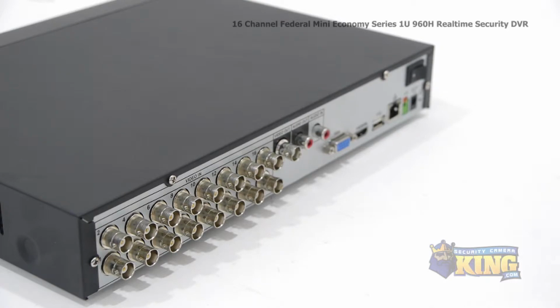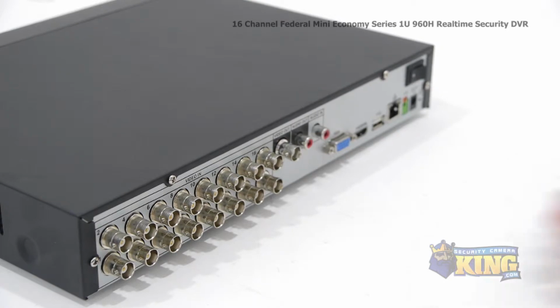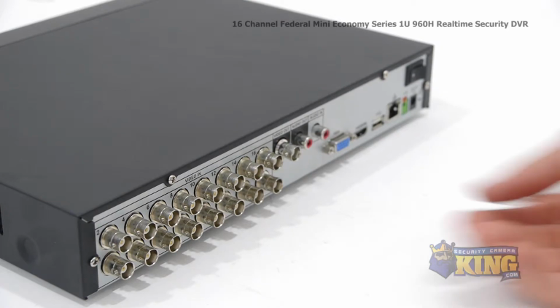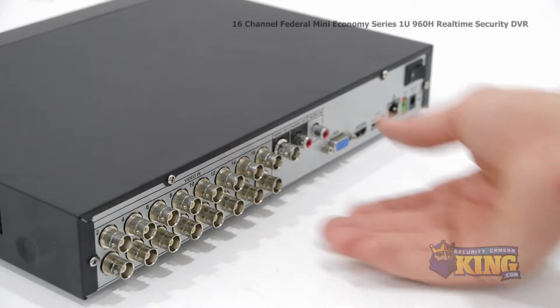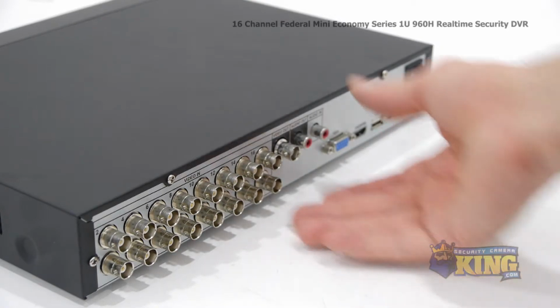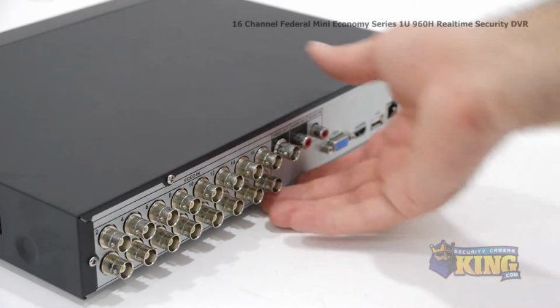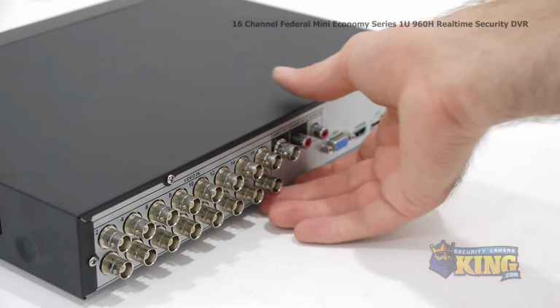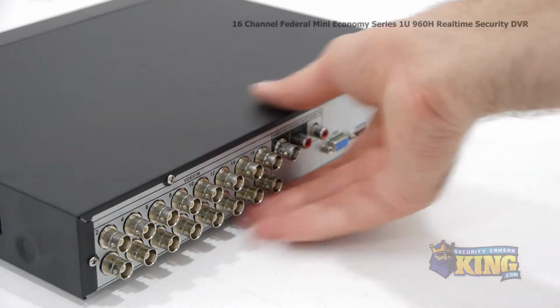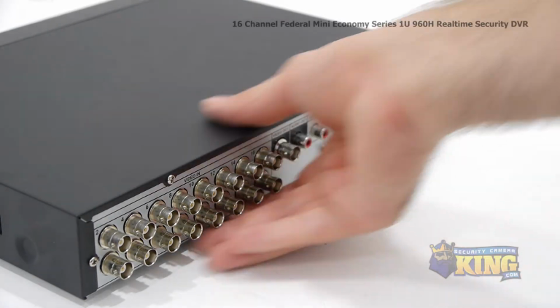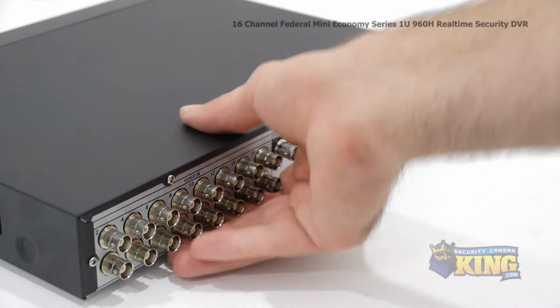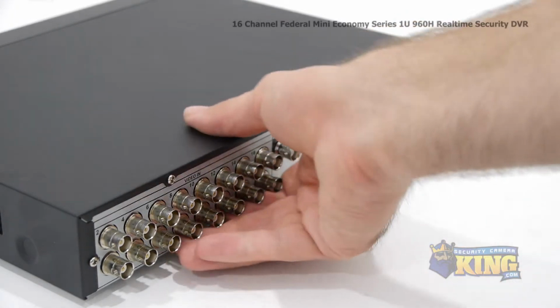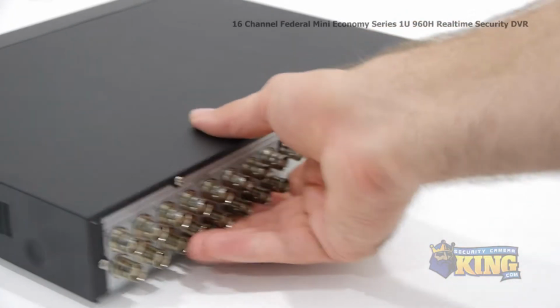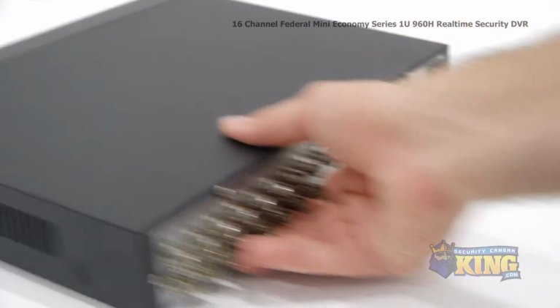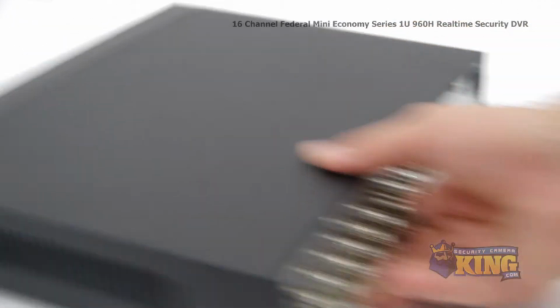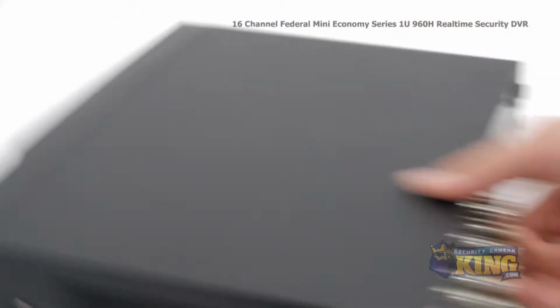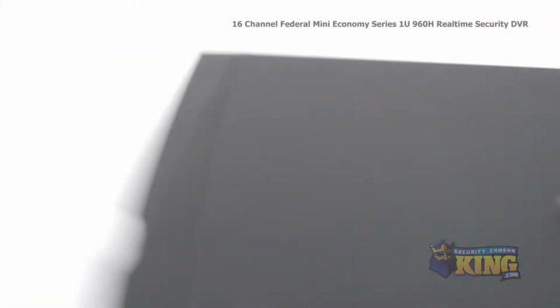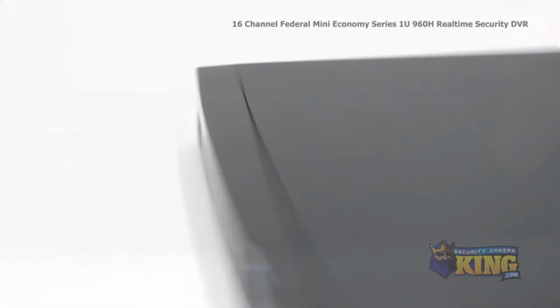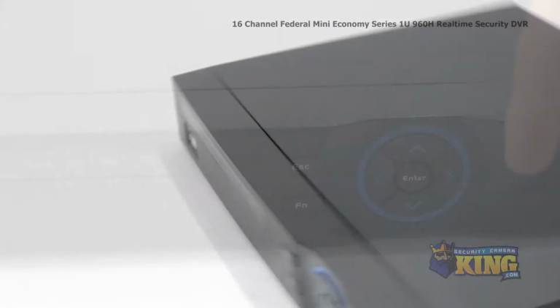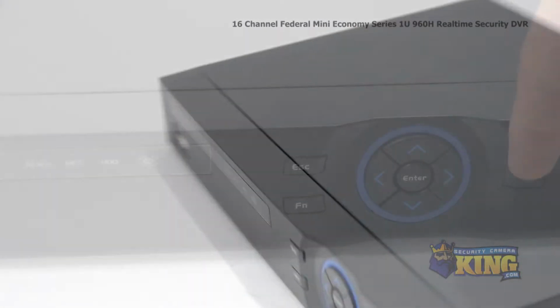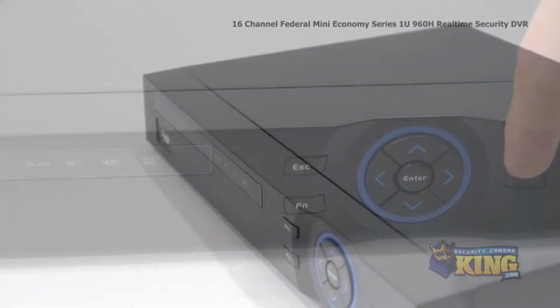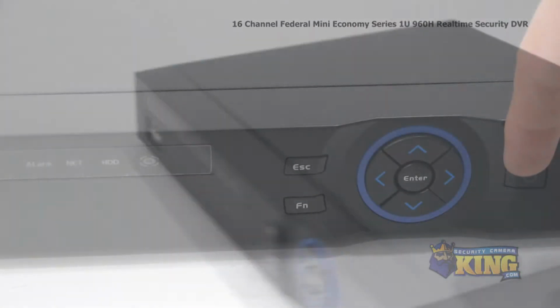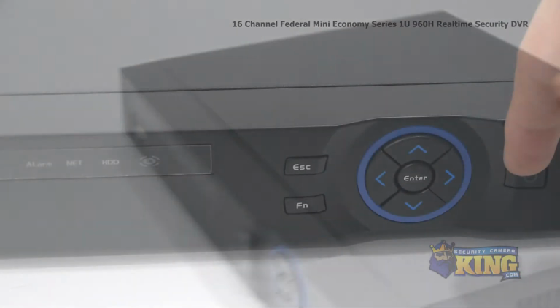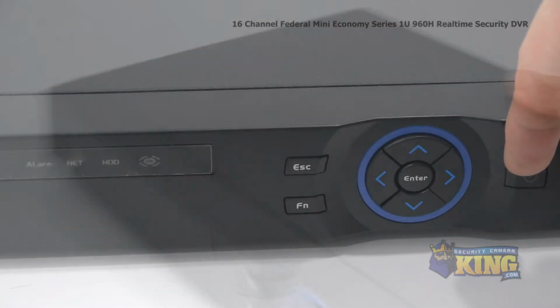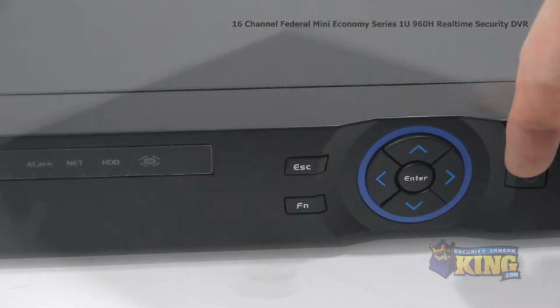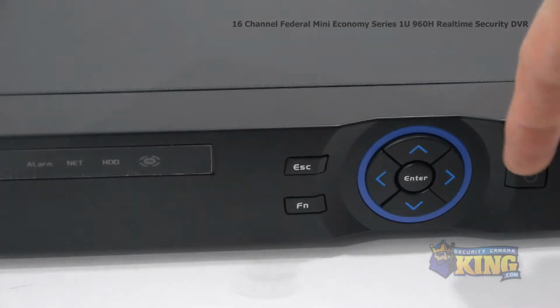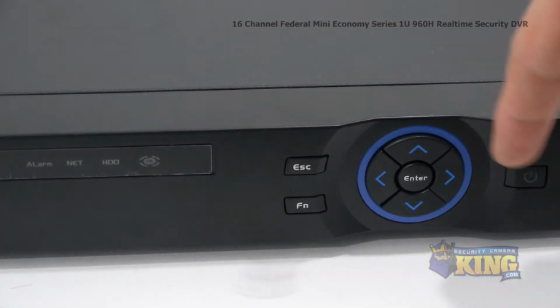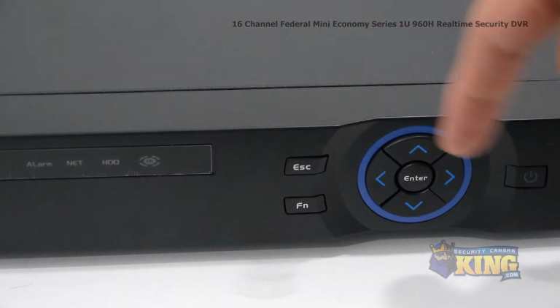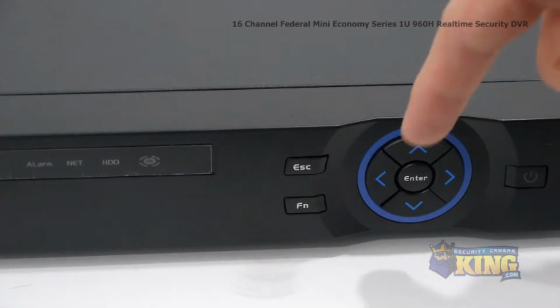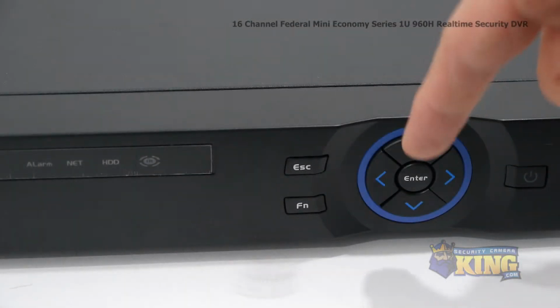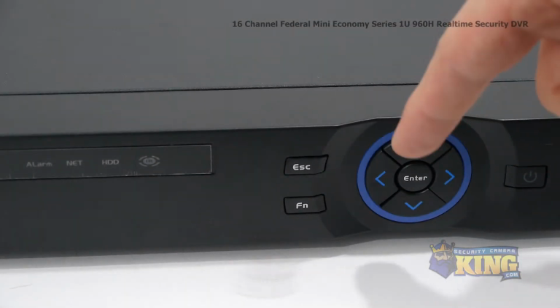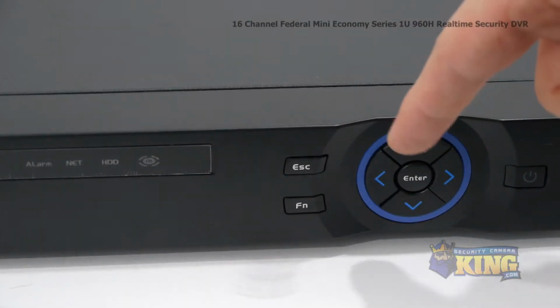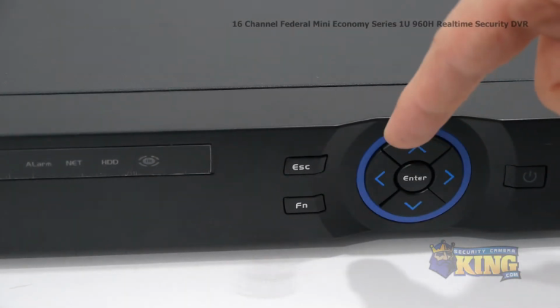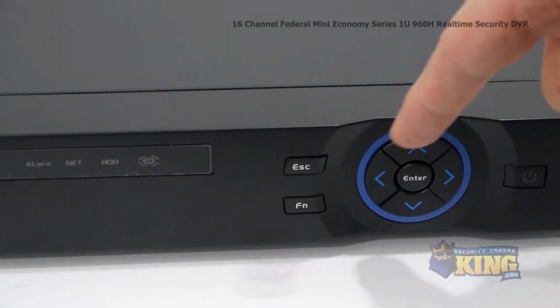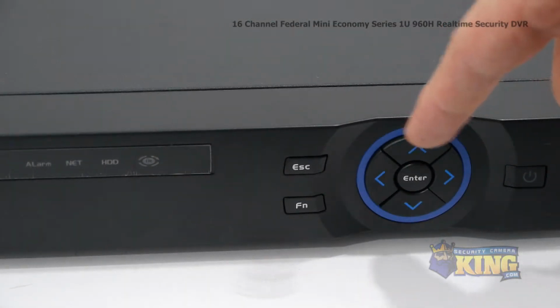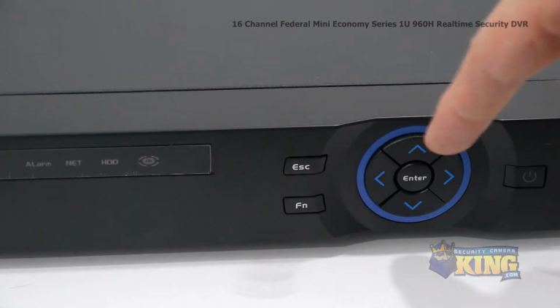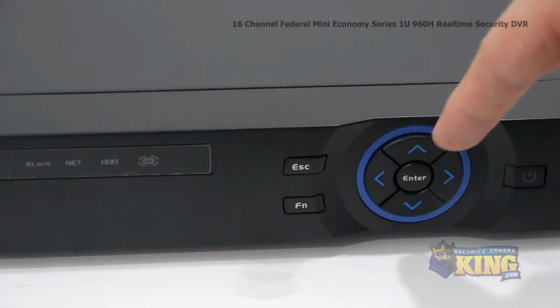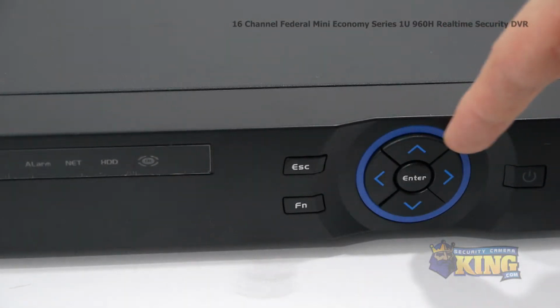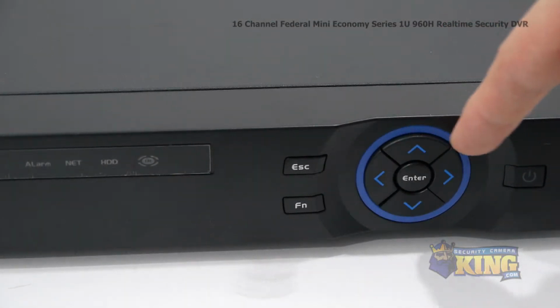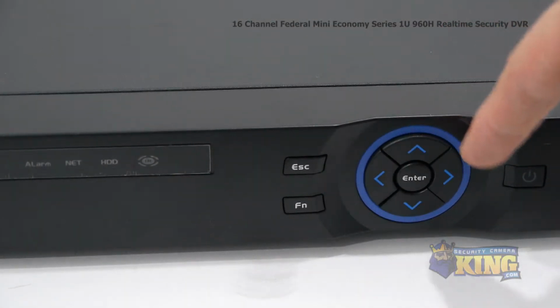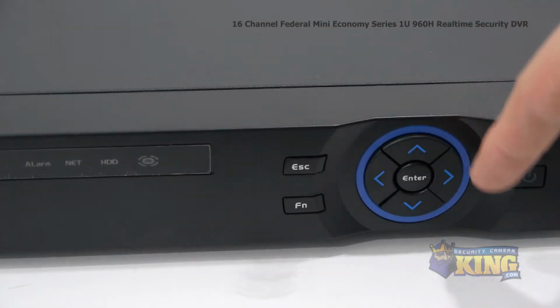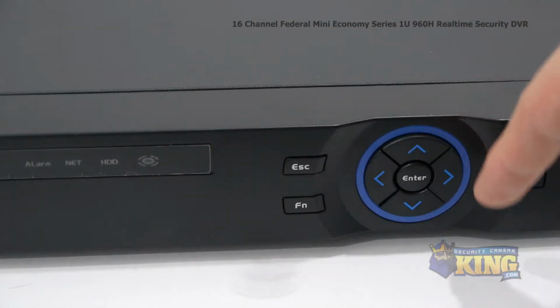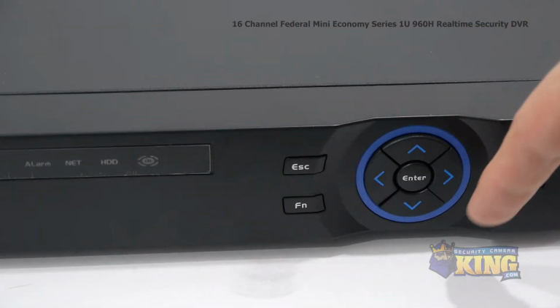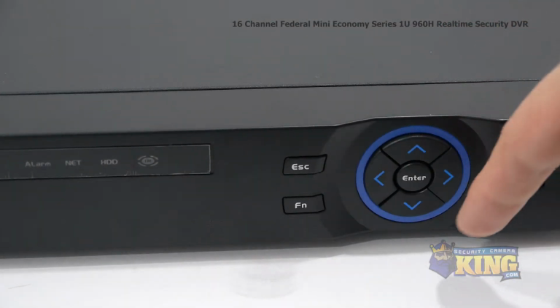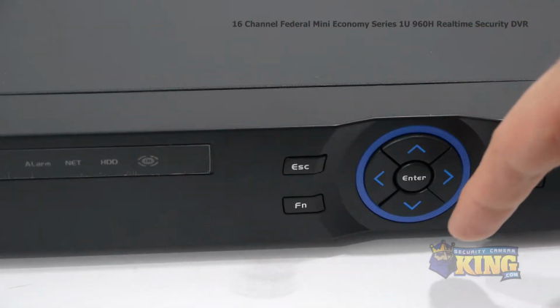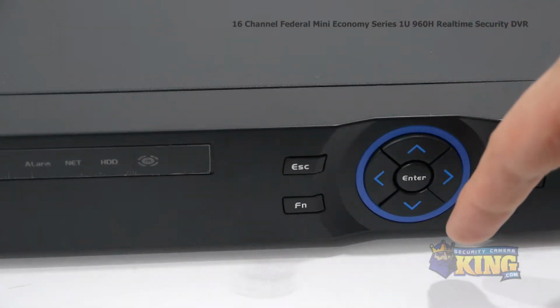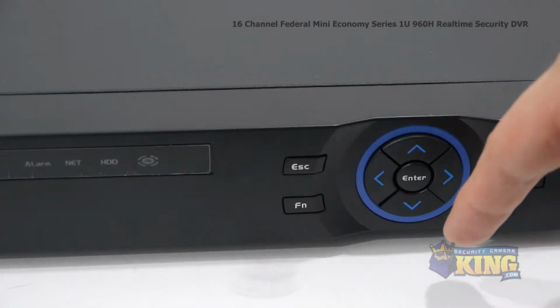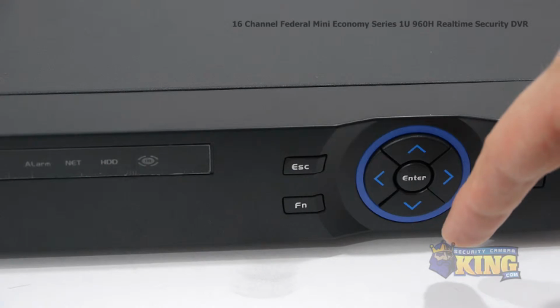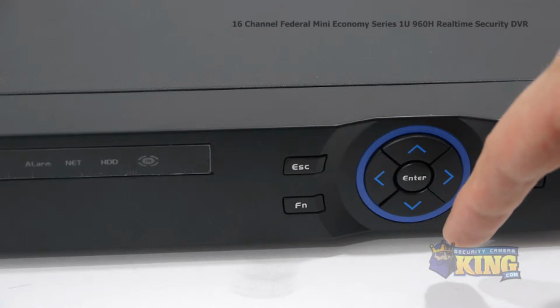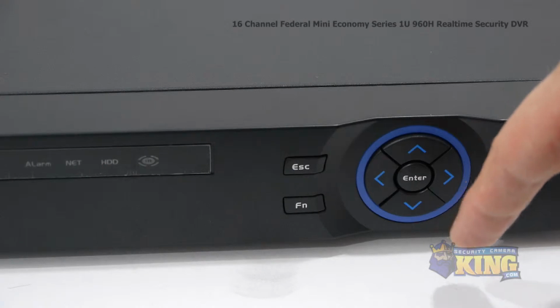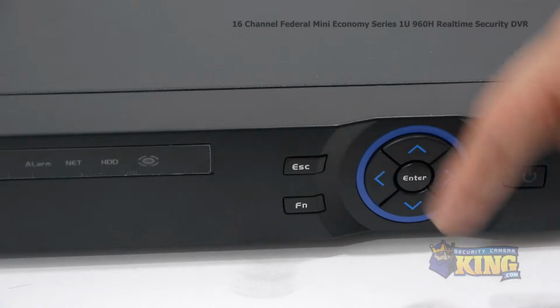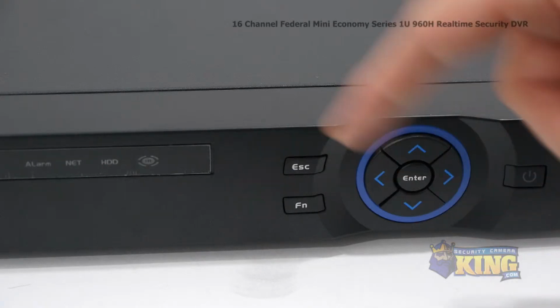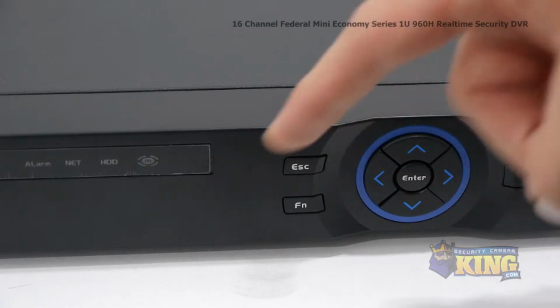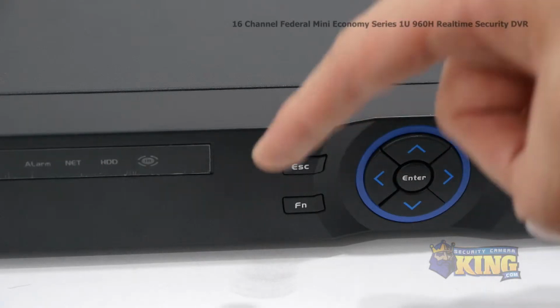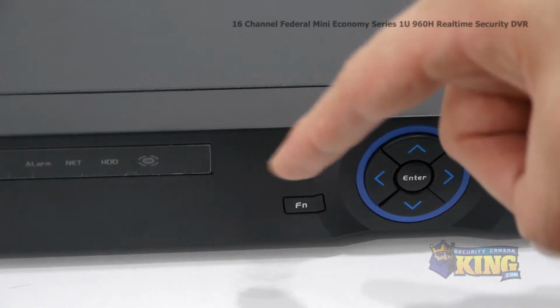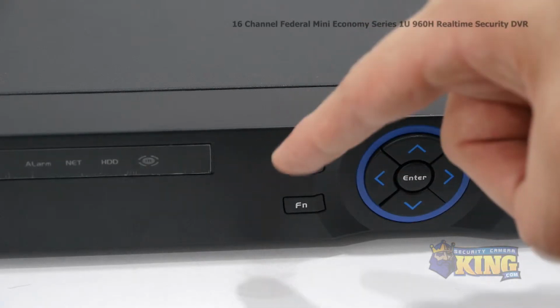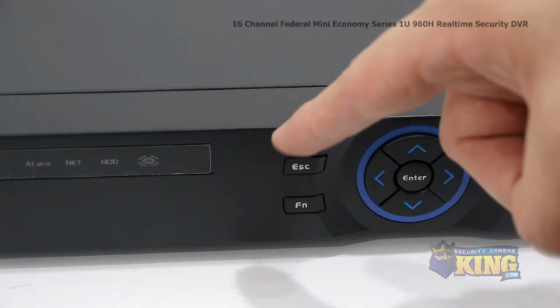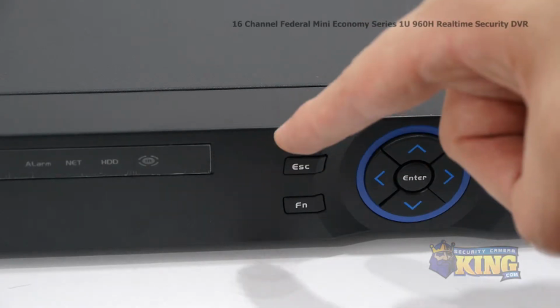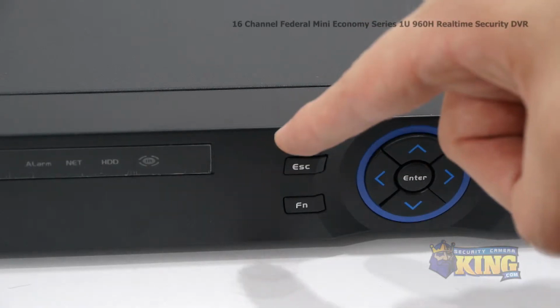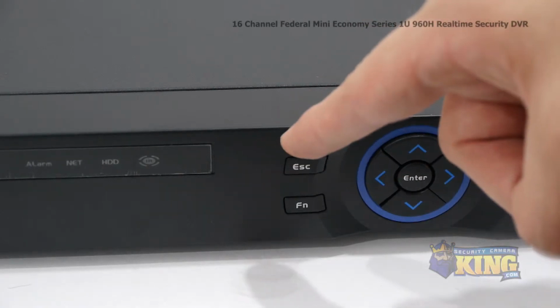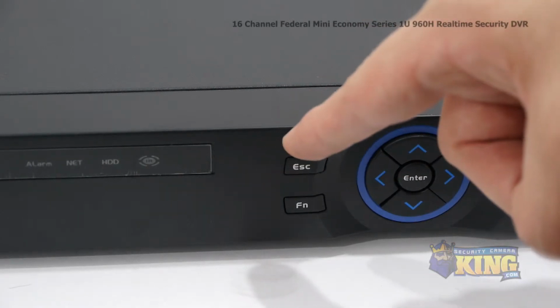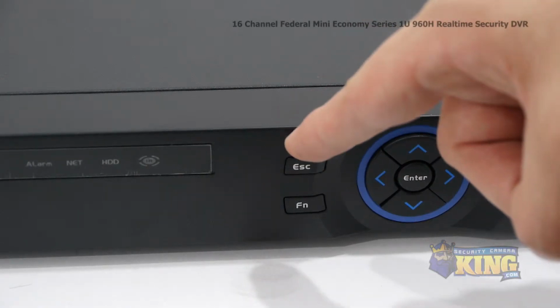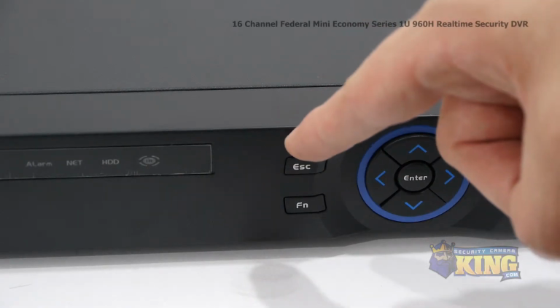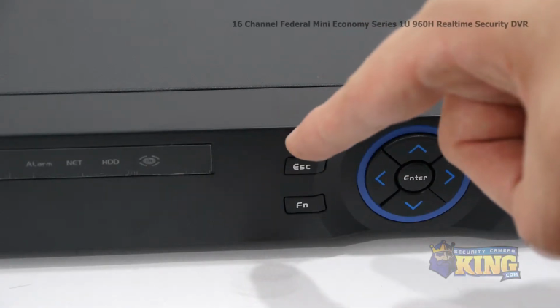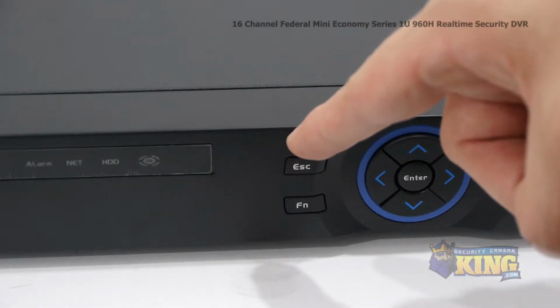Let's take a look at some of the buttons on the front. Starting with the power button, these are the interface navigation arrows, and the playback control buttons.